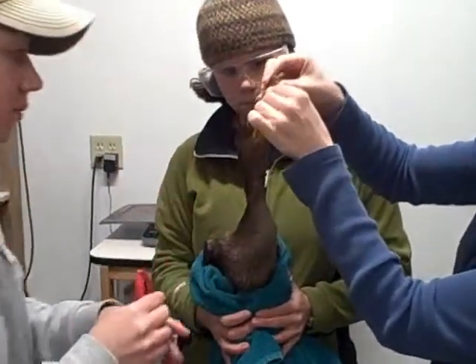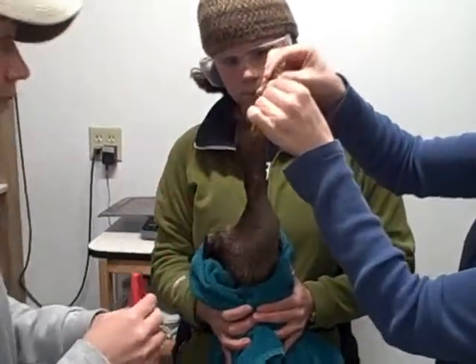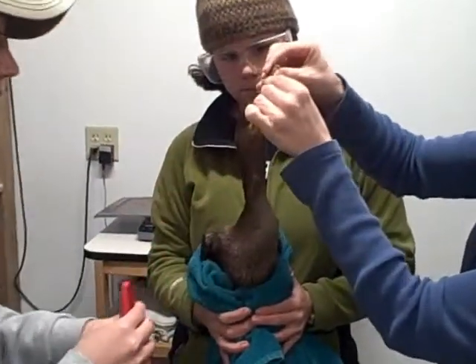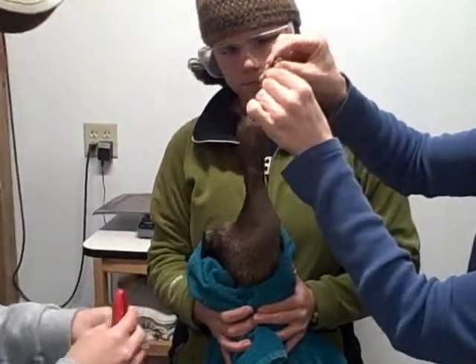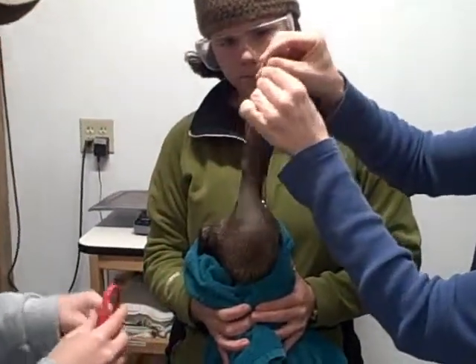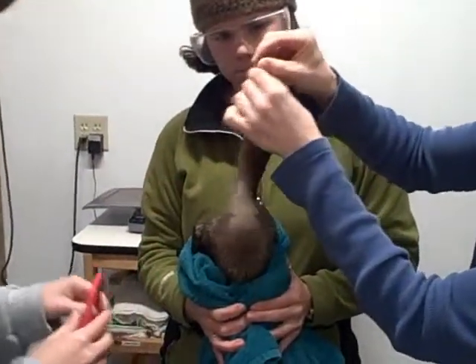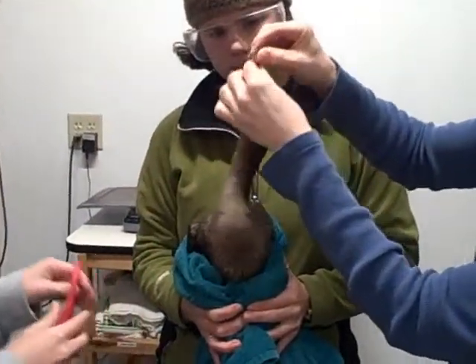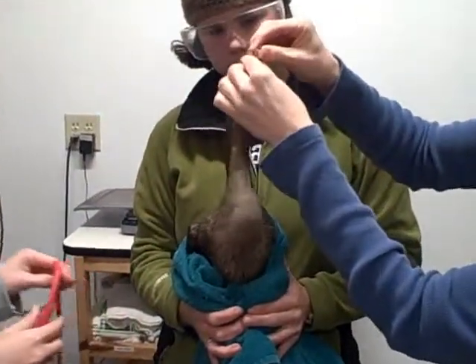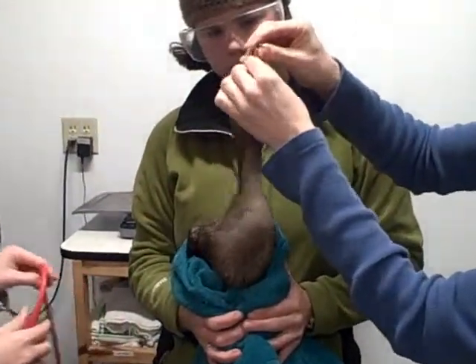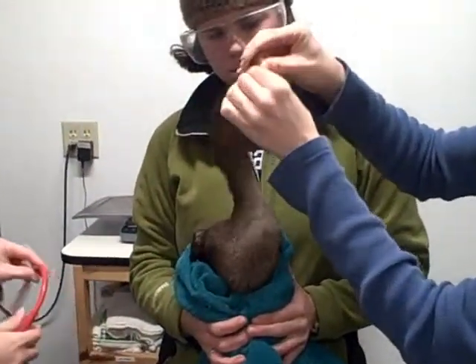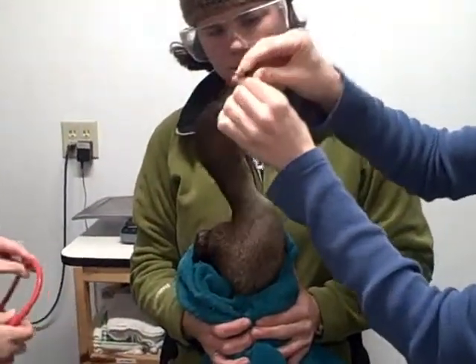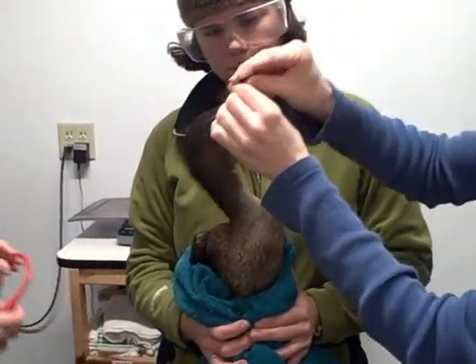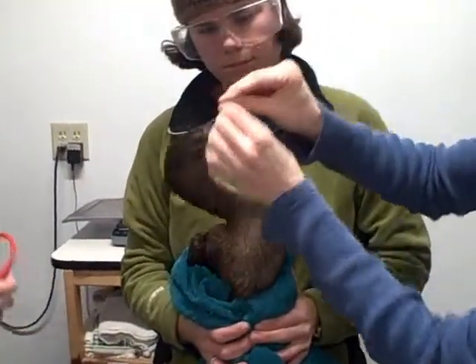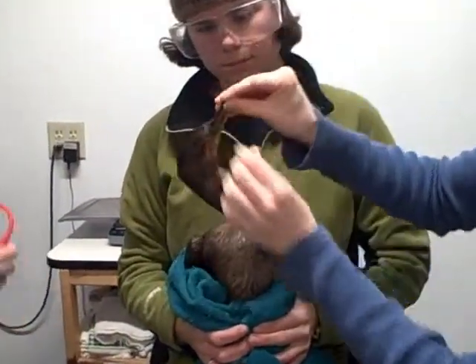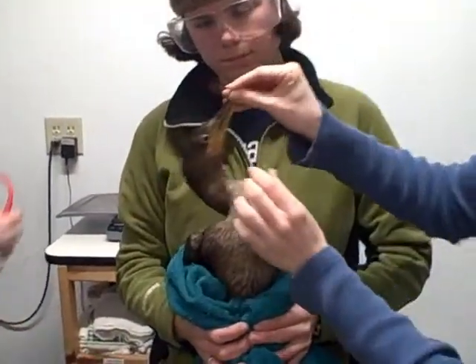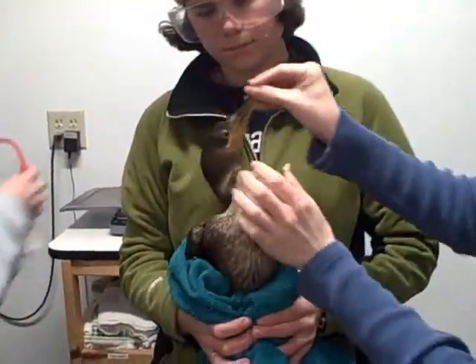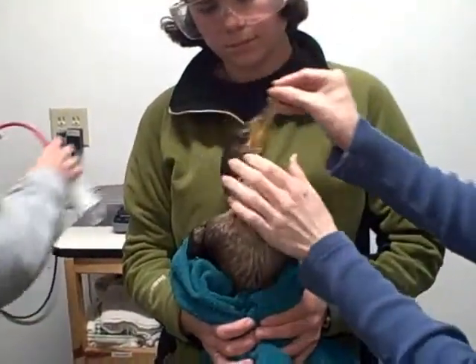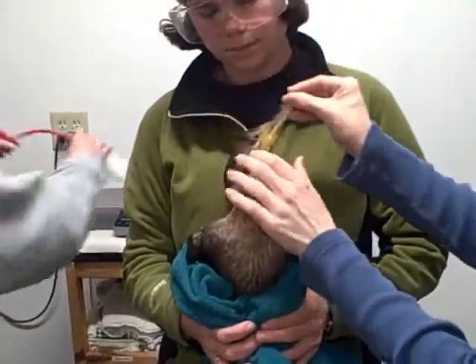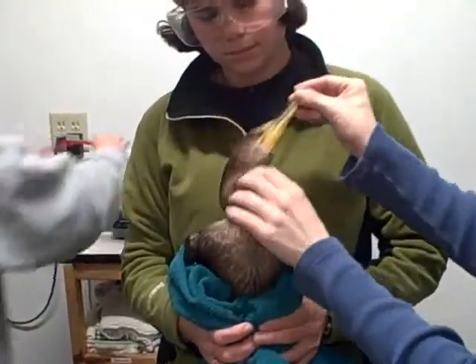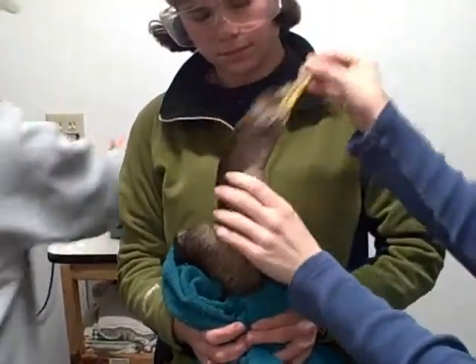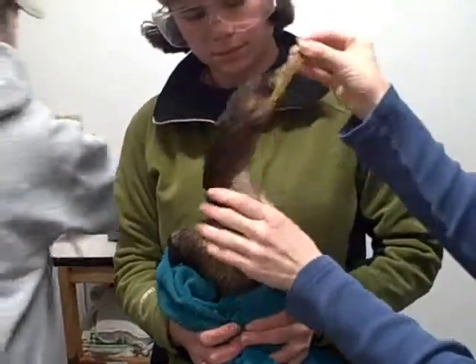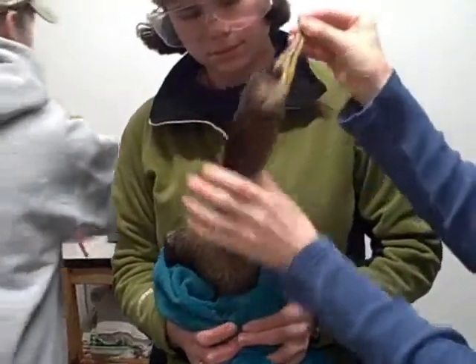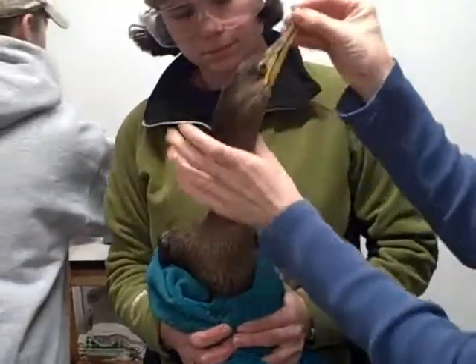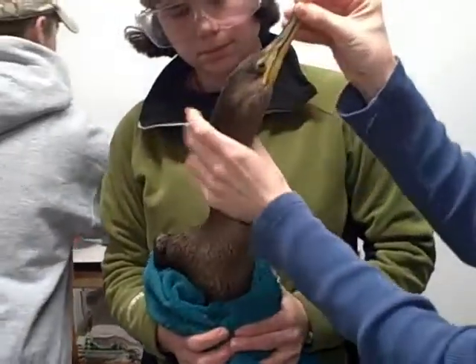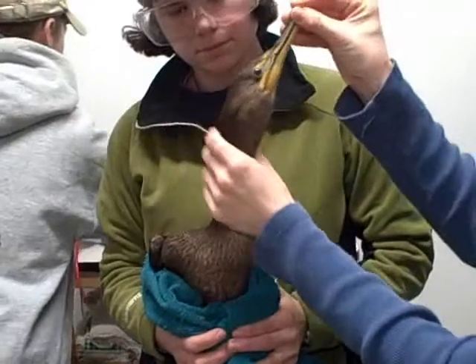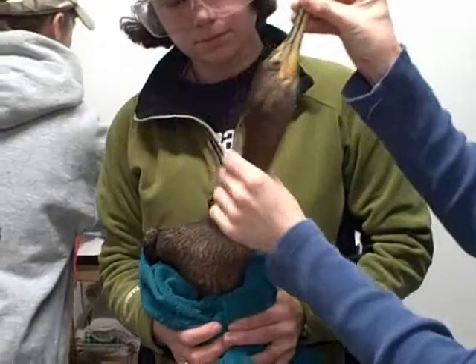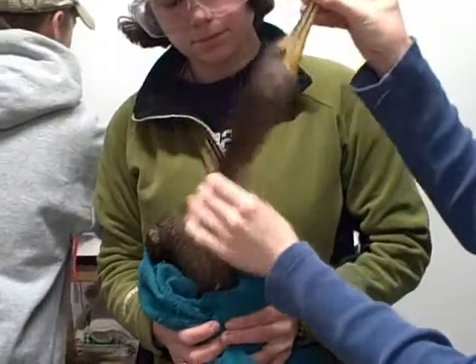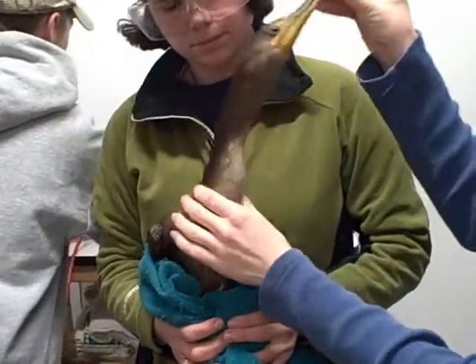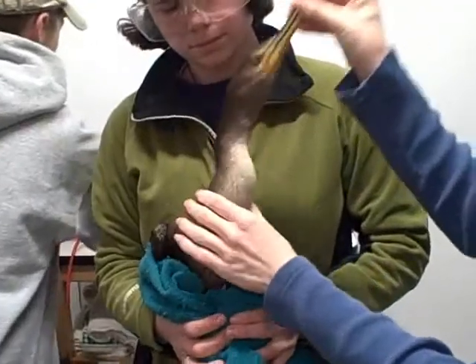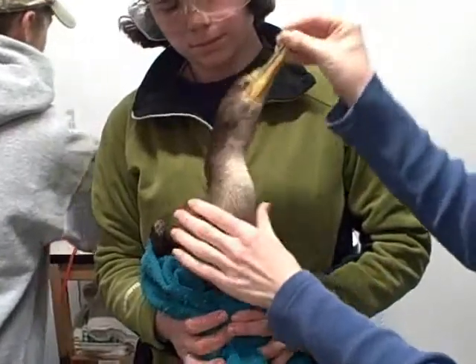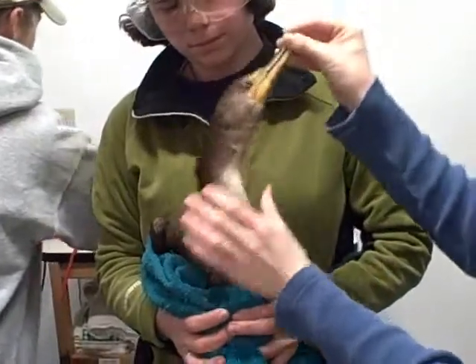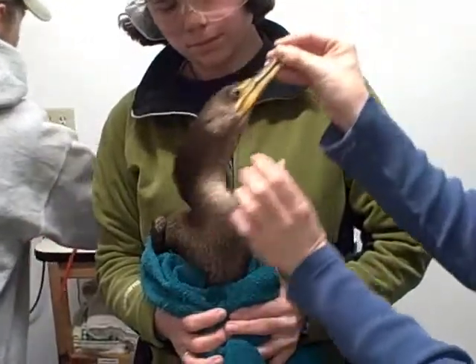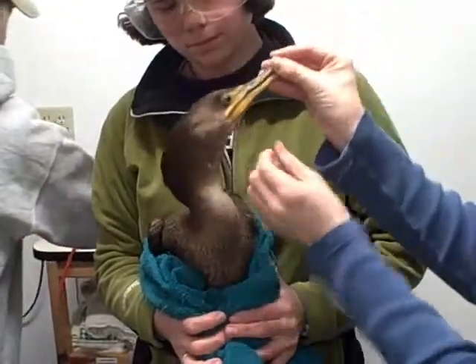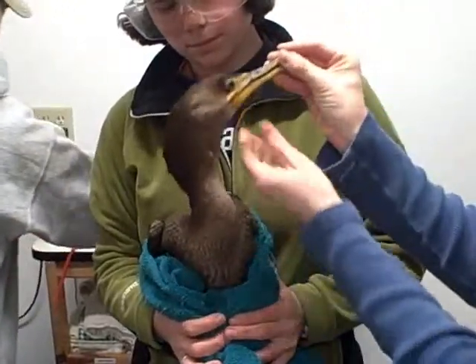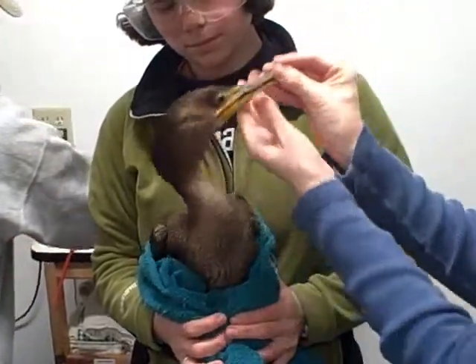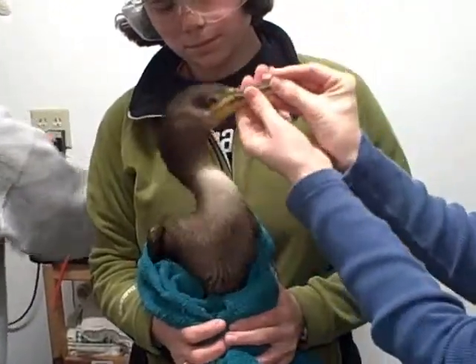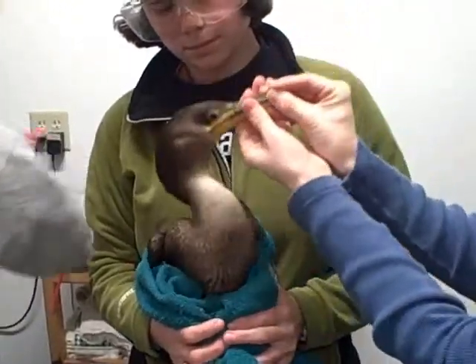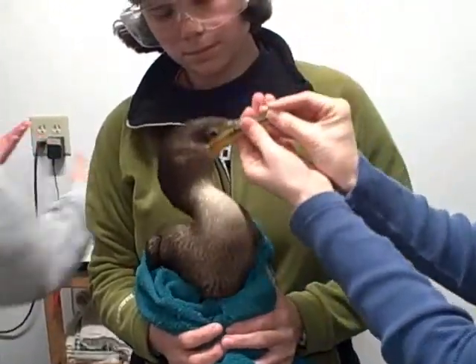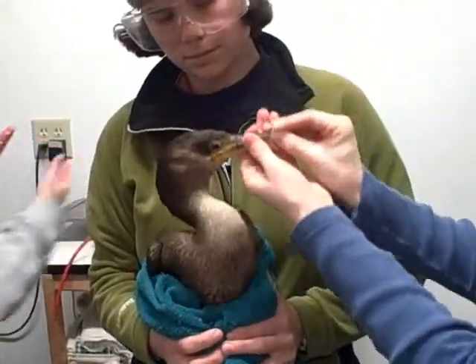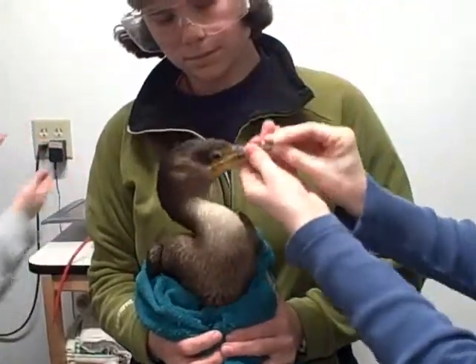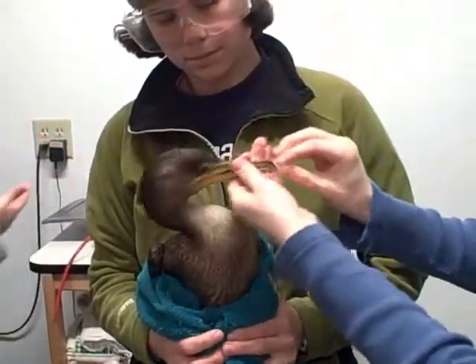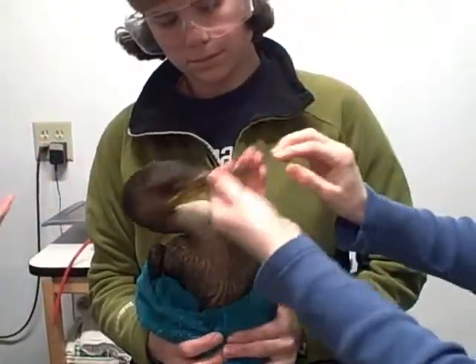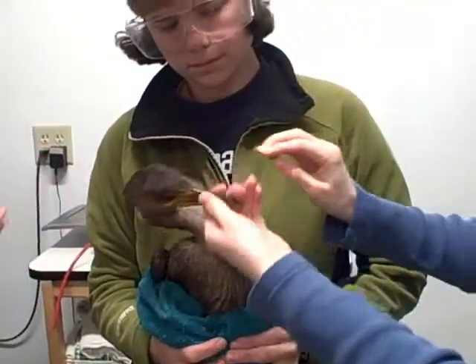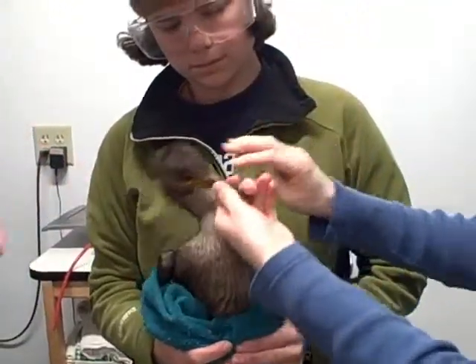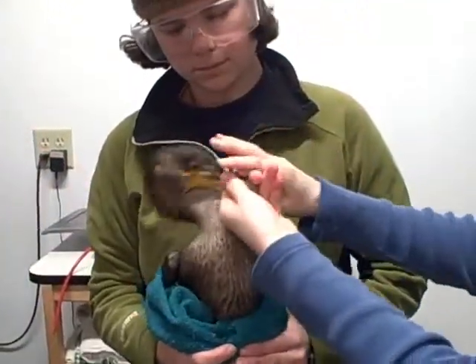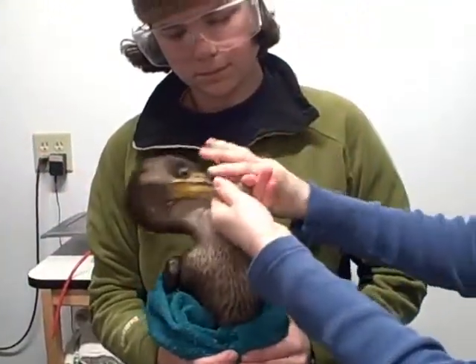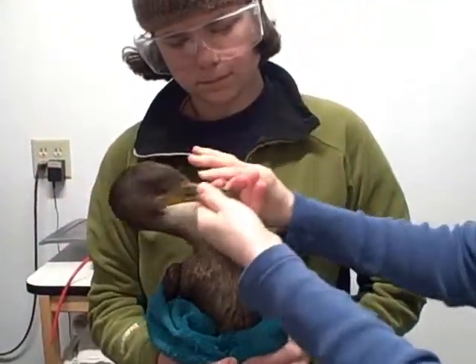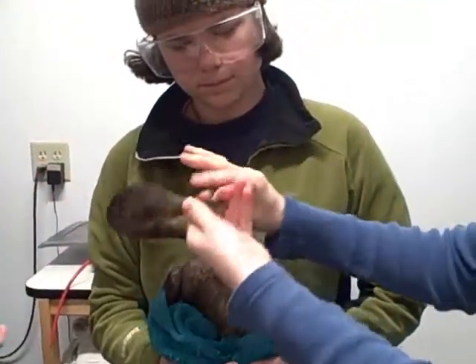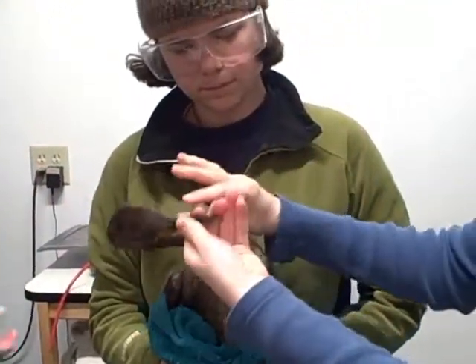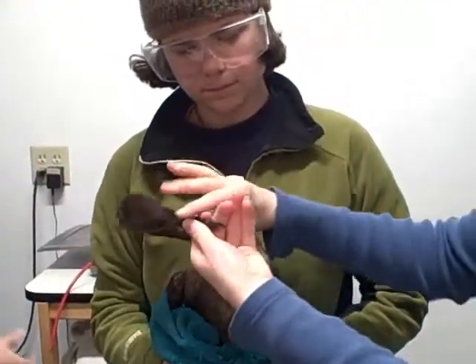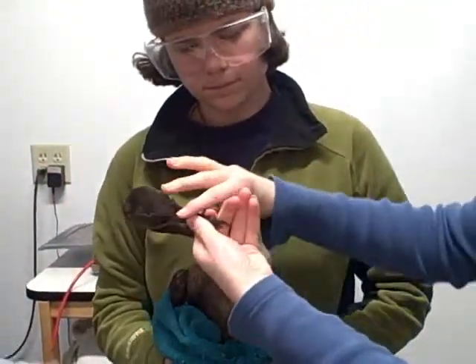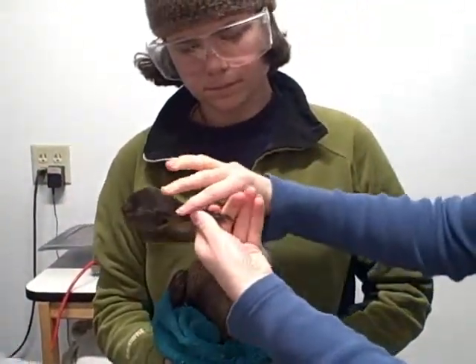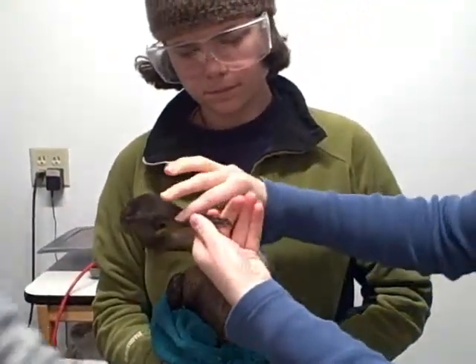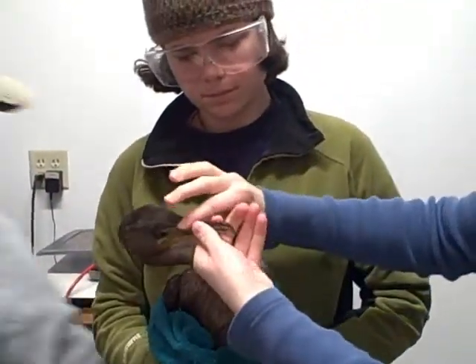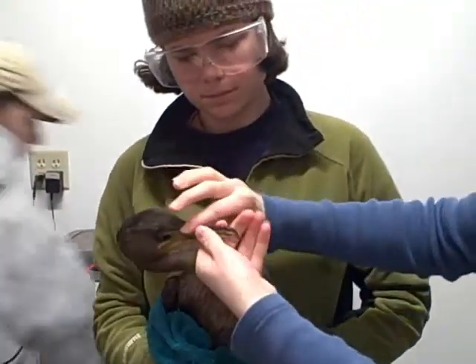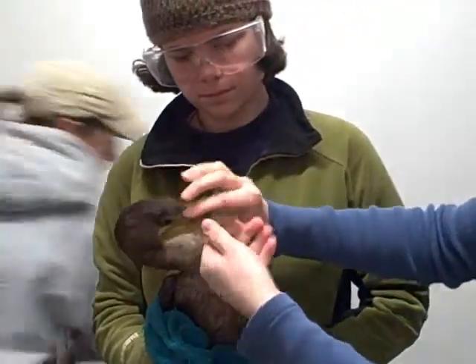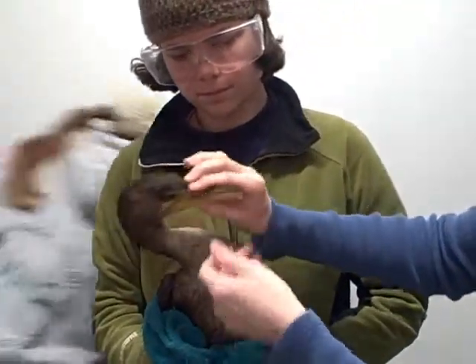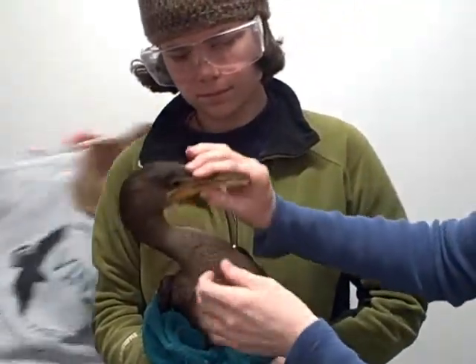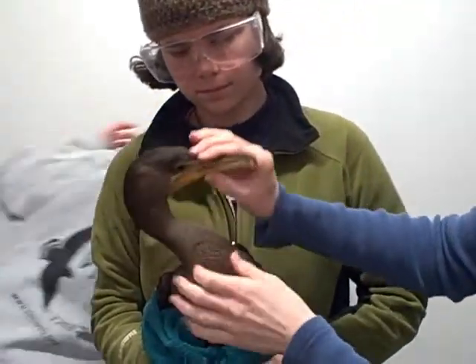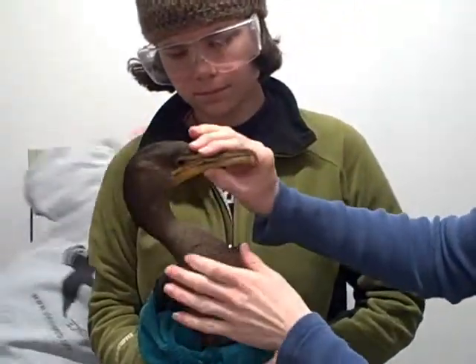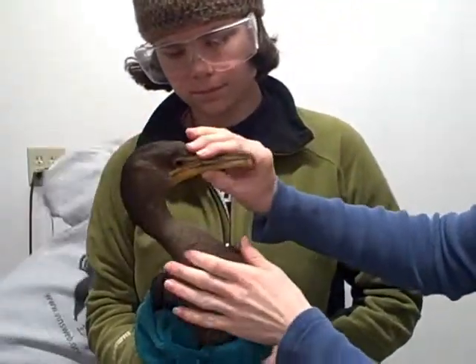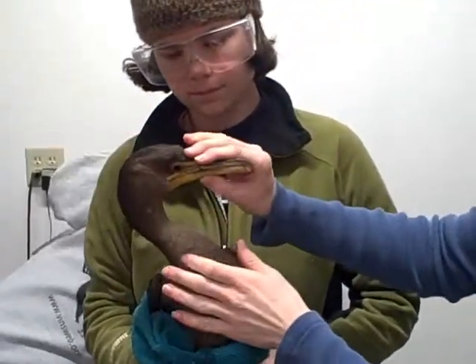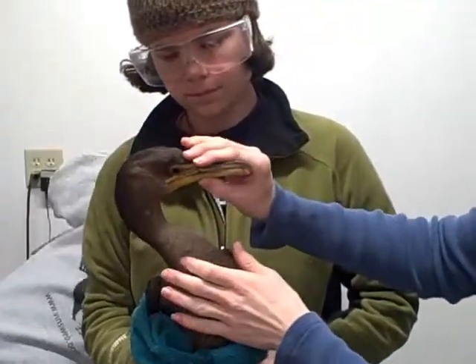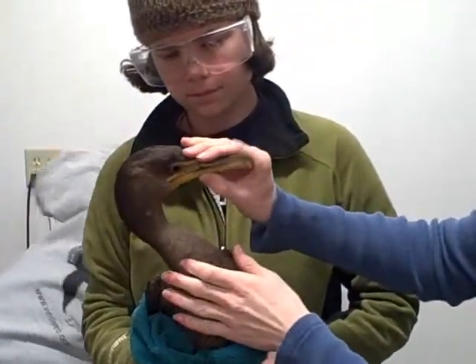He just got his meal of fish slurry, and Sarah's going to give him an injection of vitamin K.